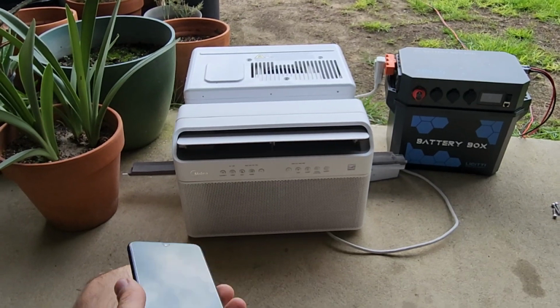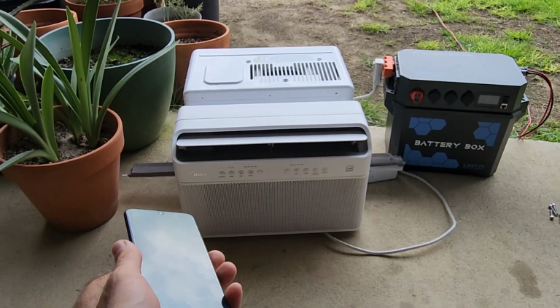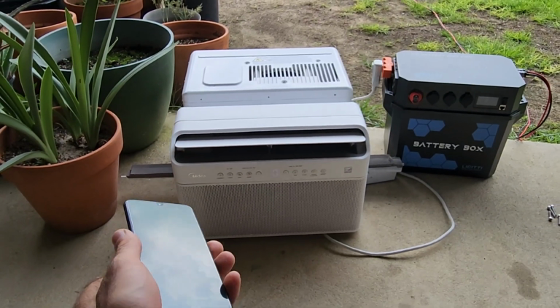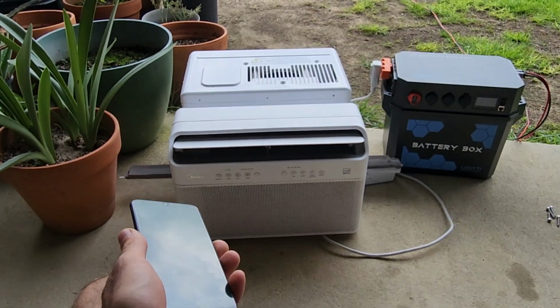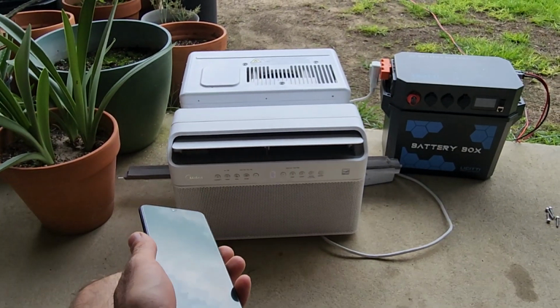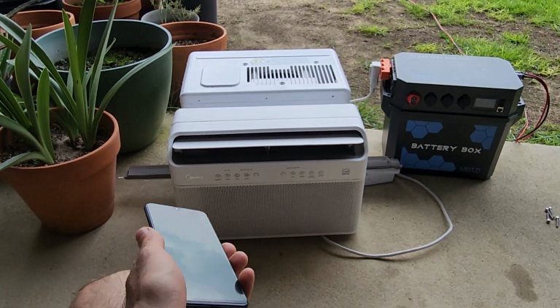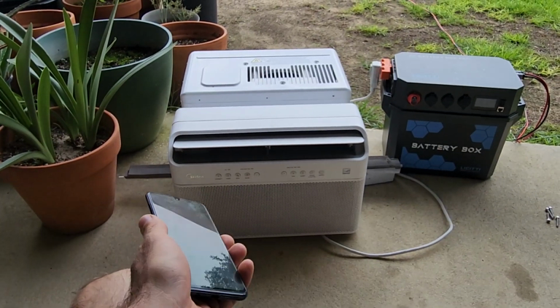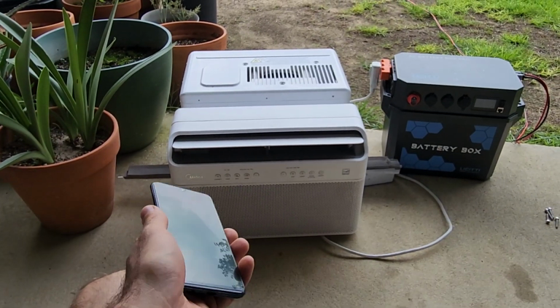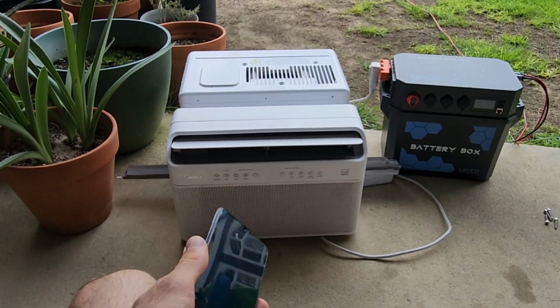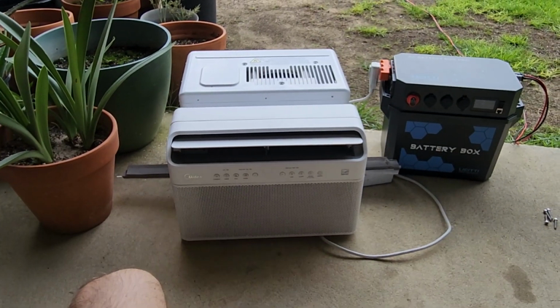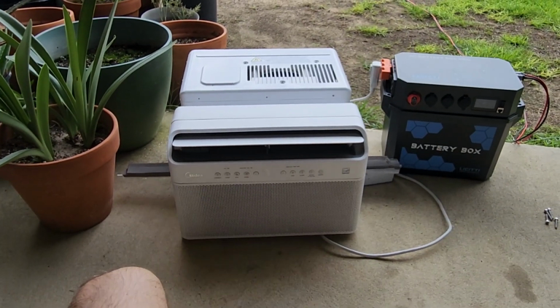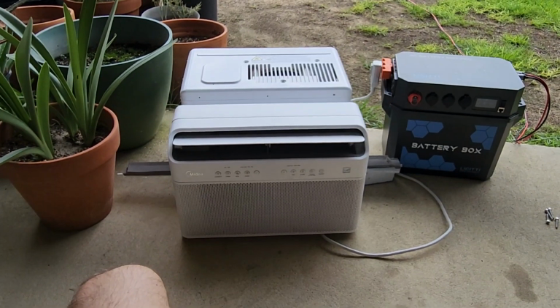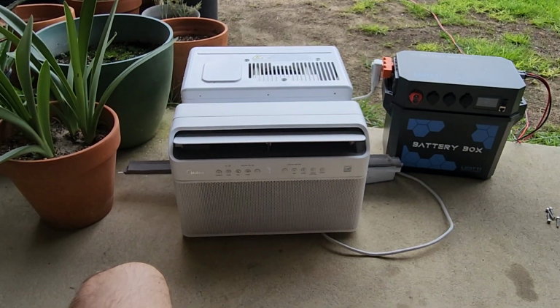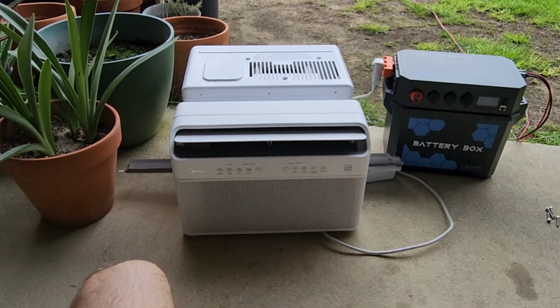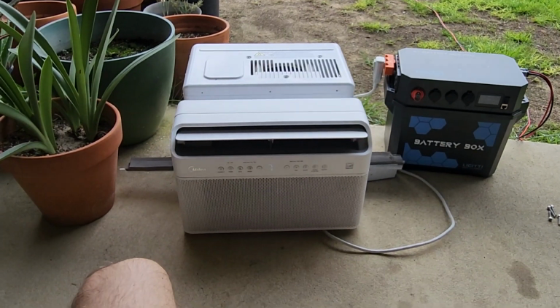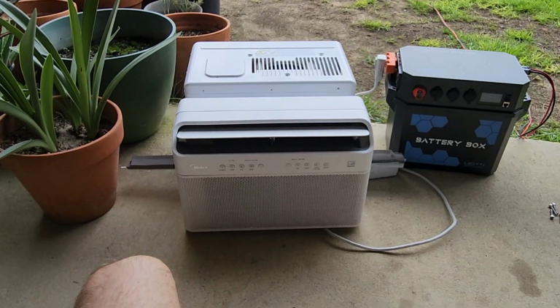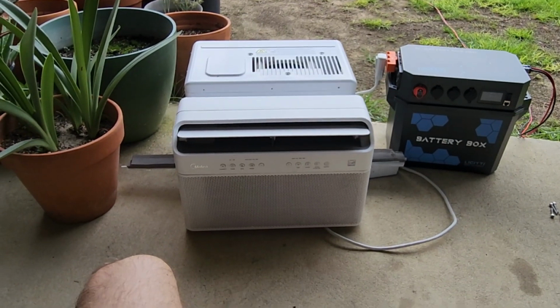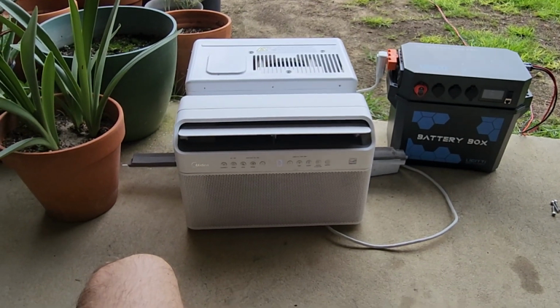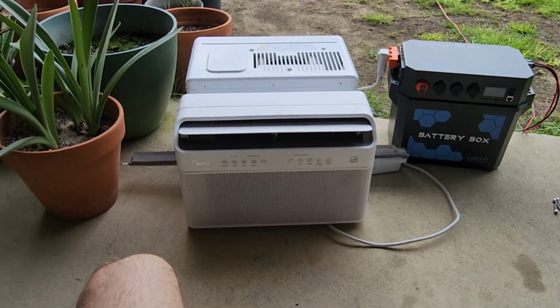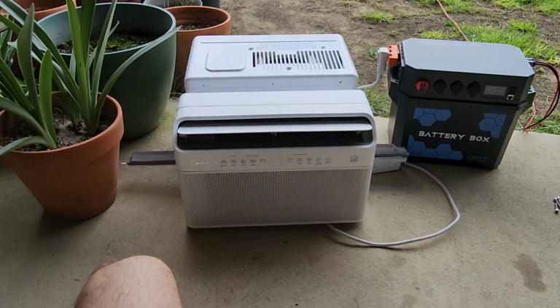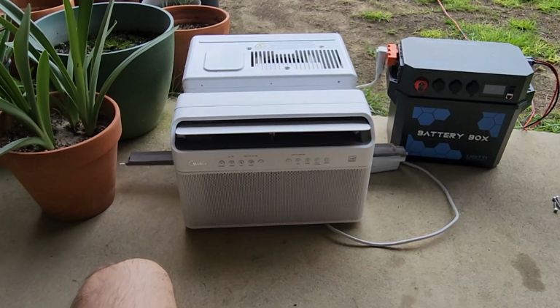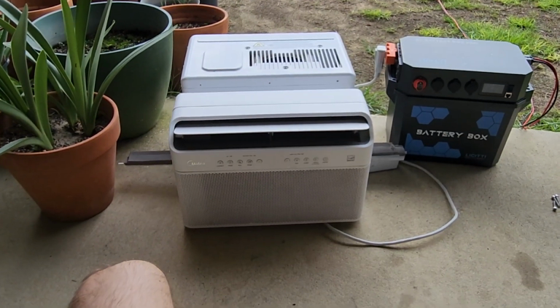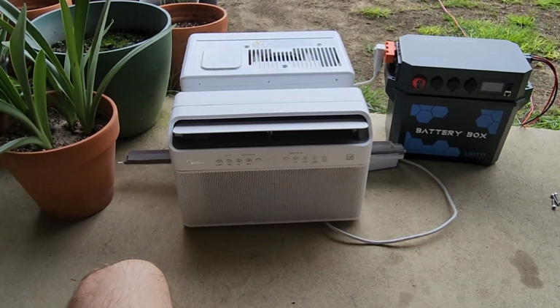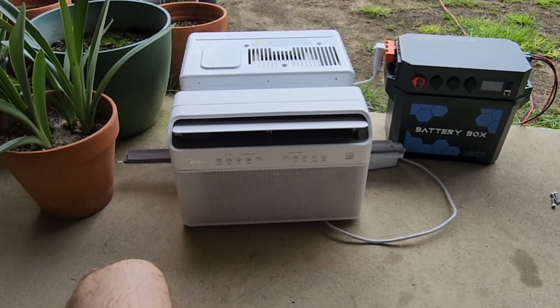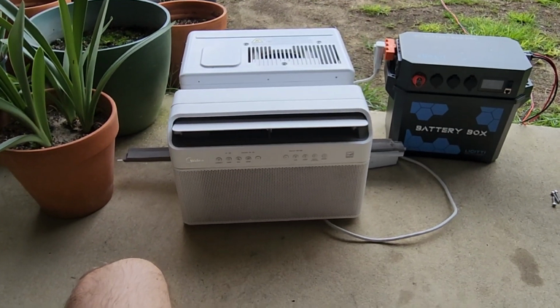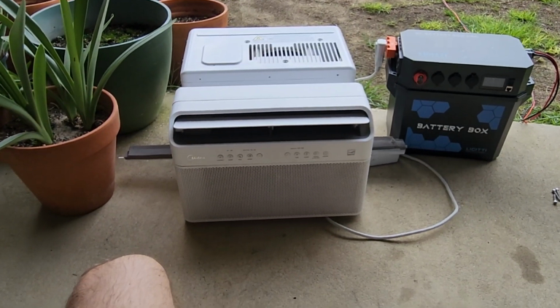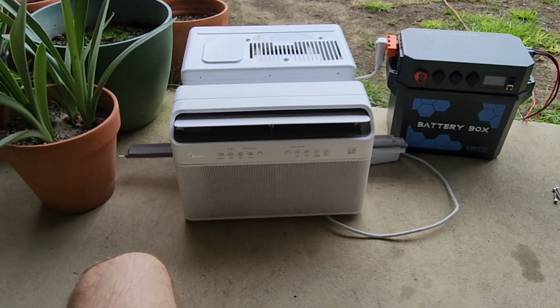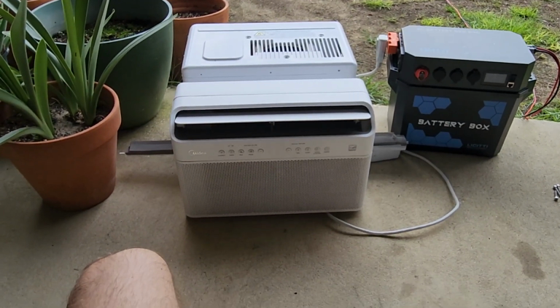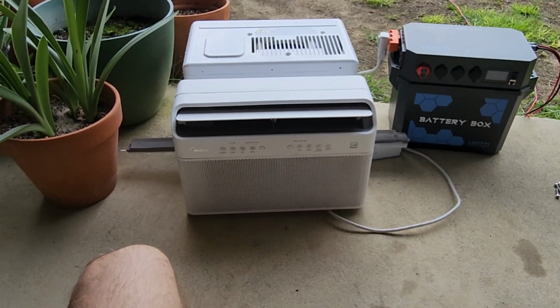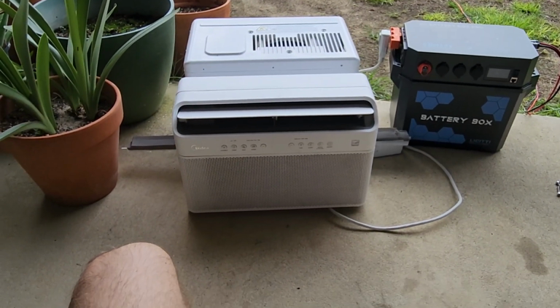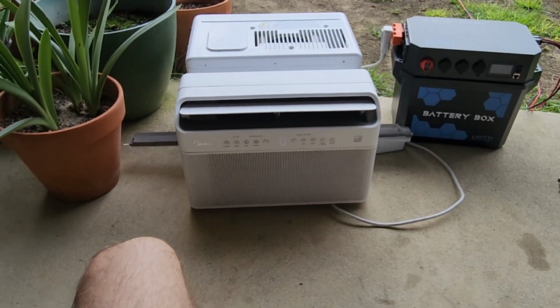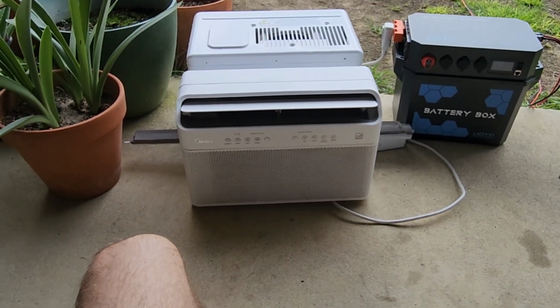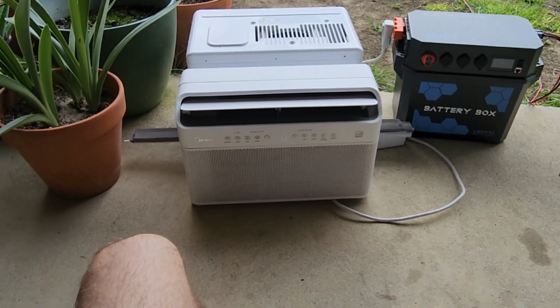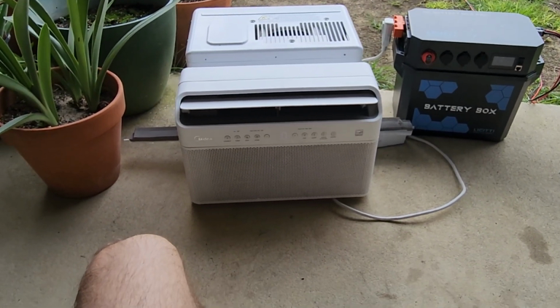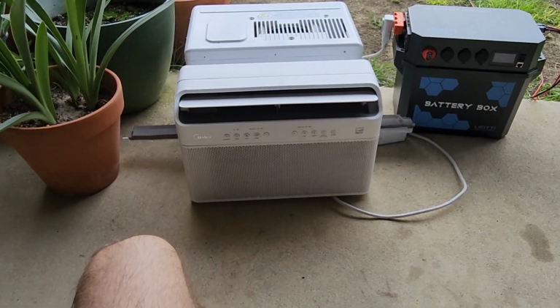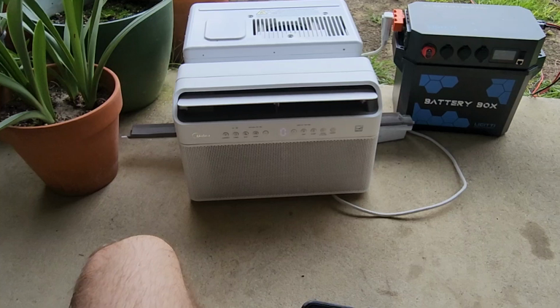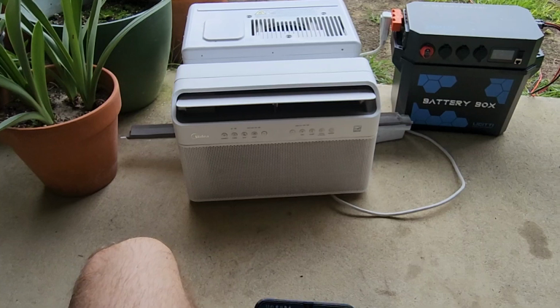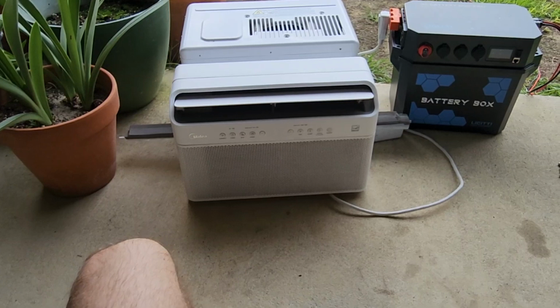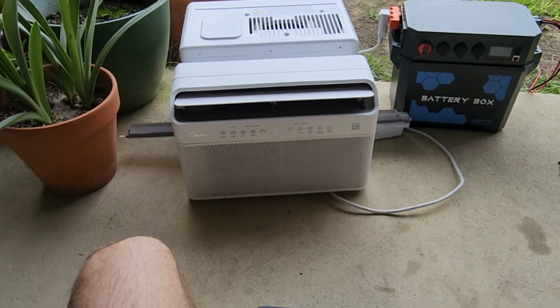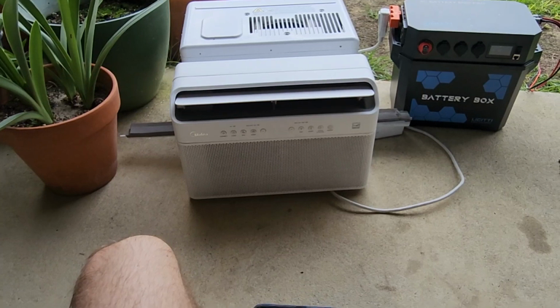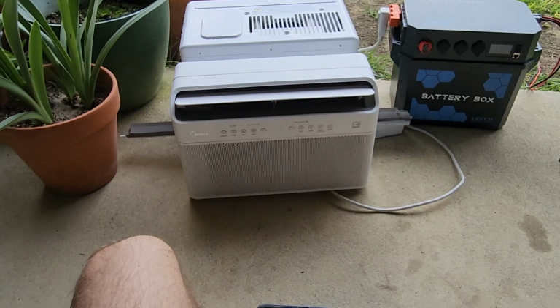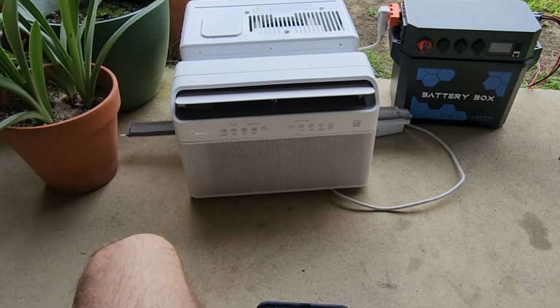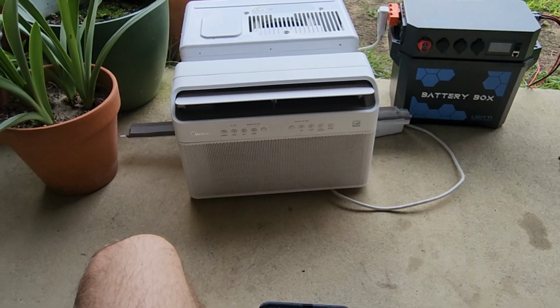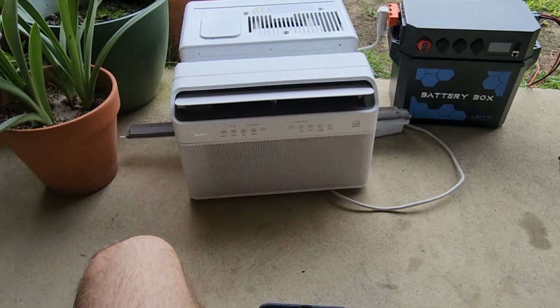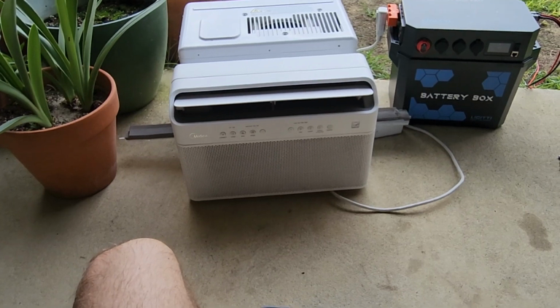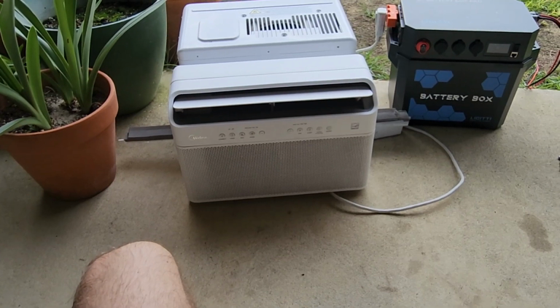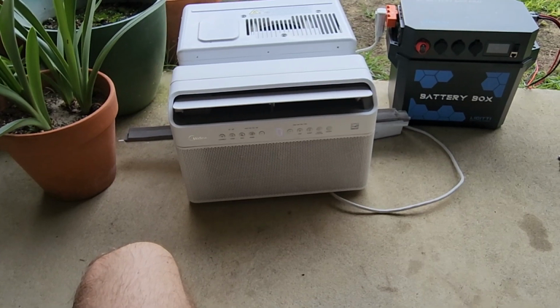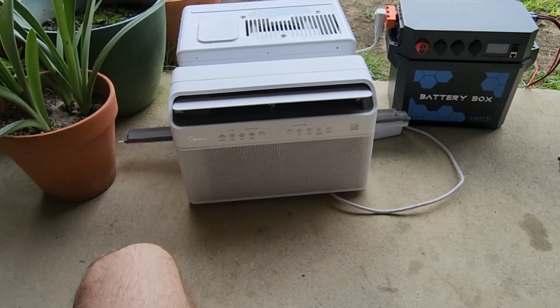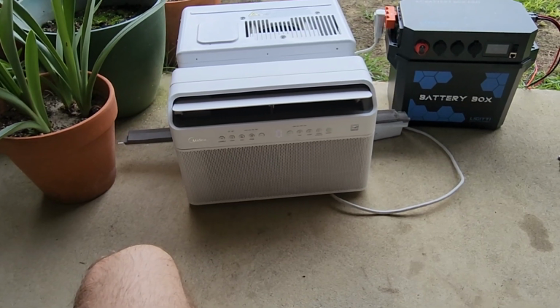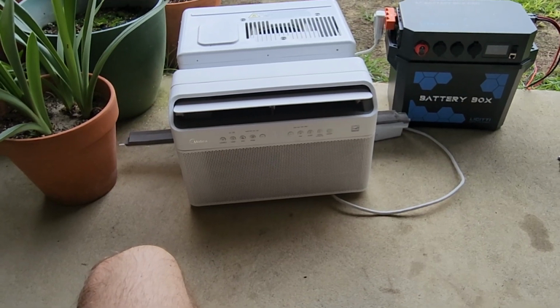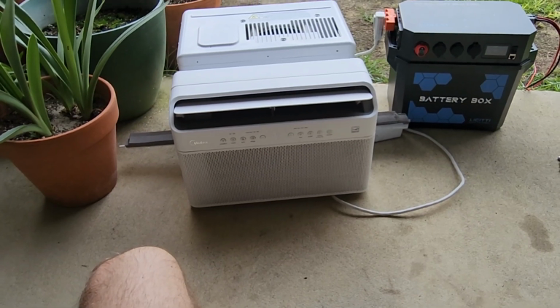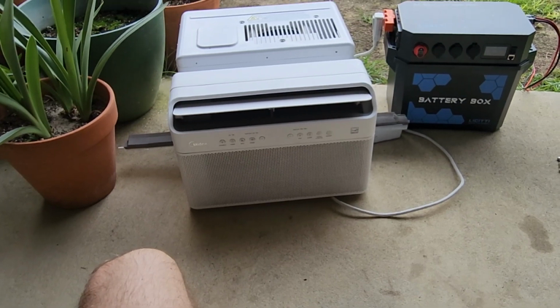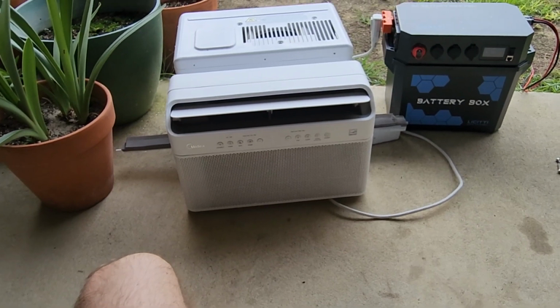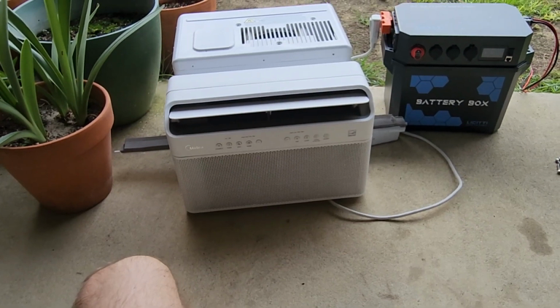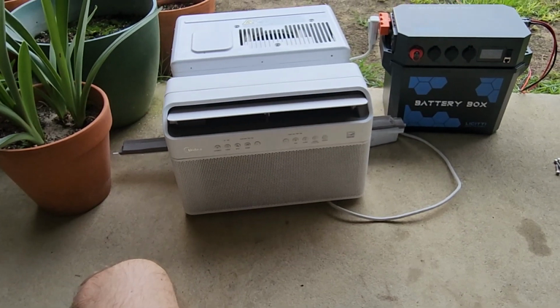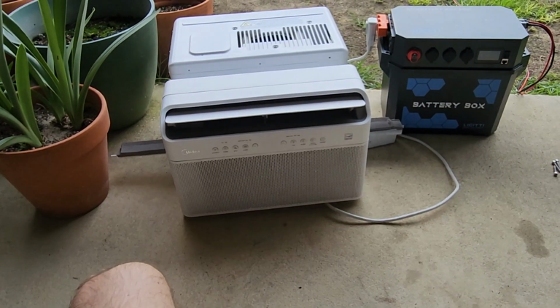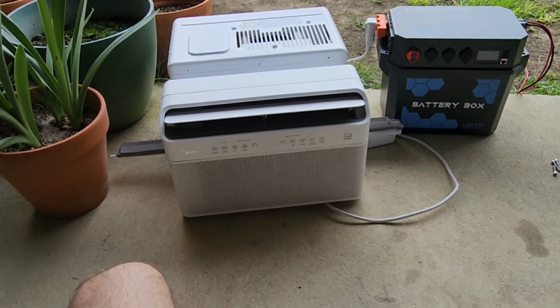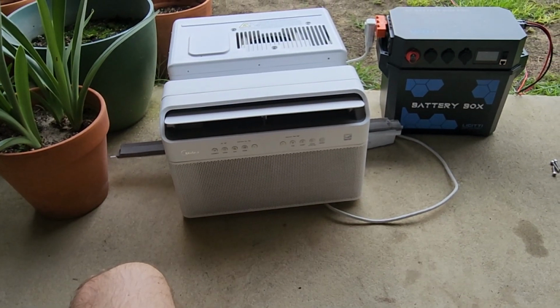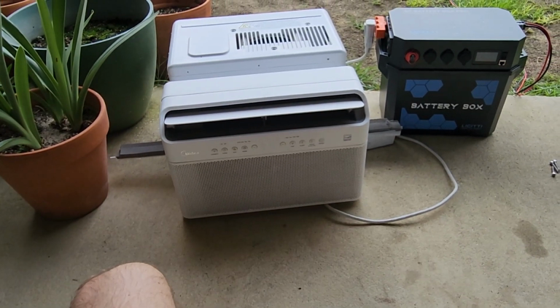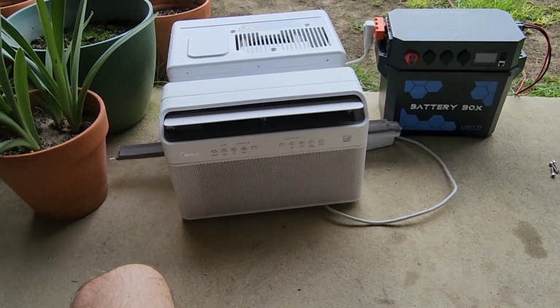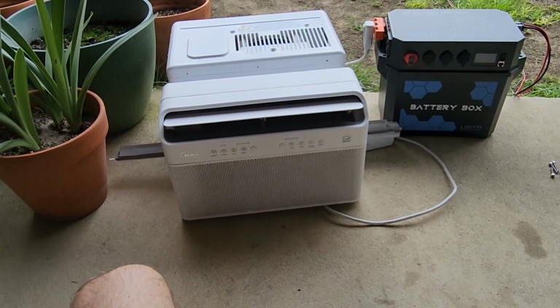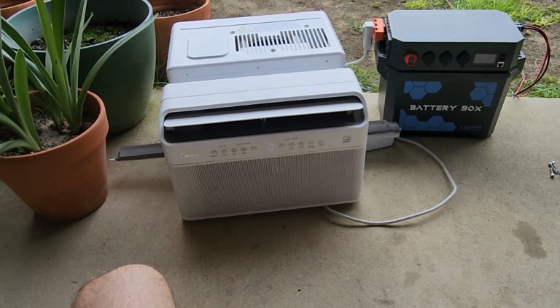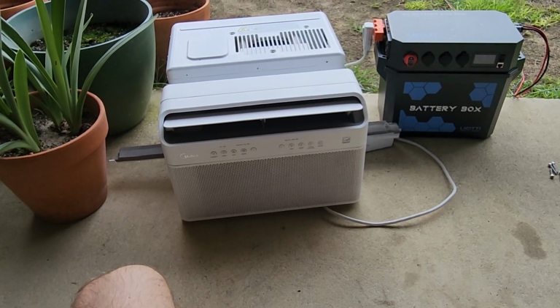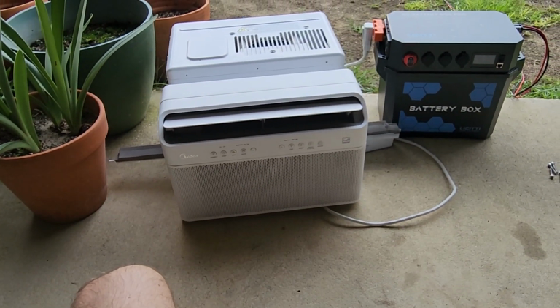This has zero startup surge. I had it going down to 120 watts on low, blowing cold air.